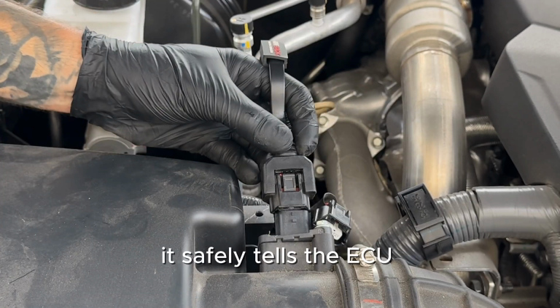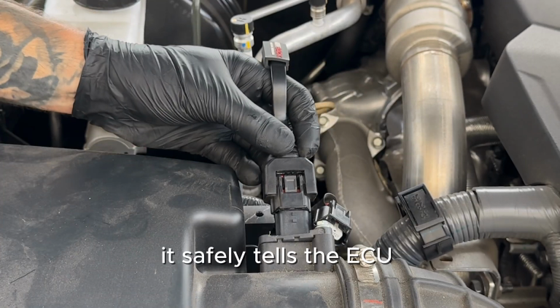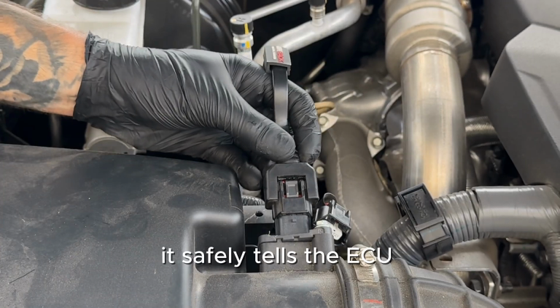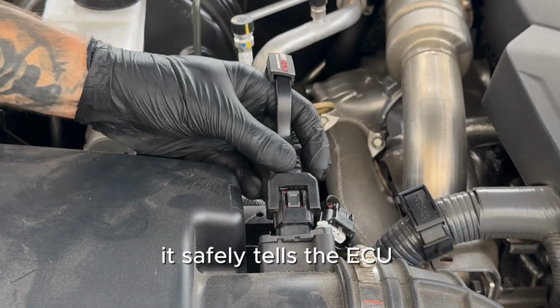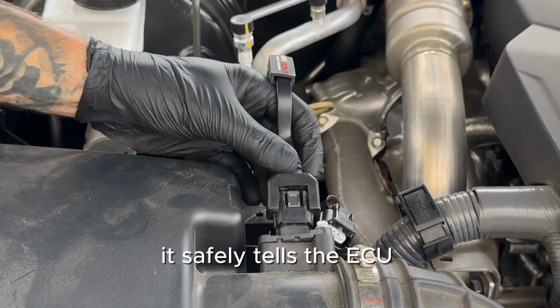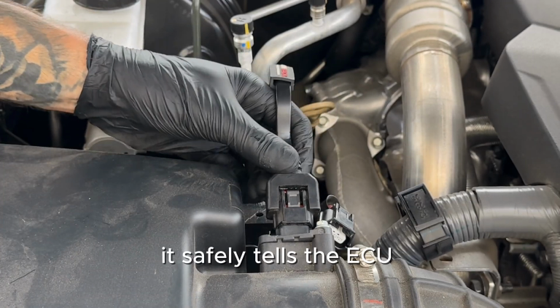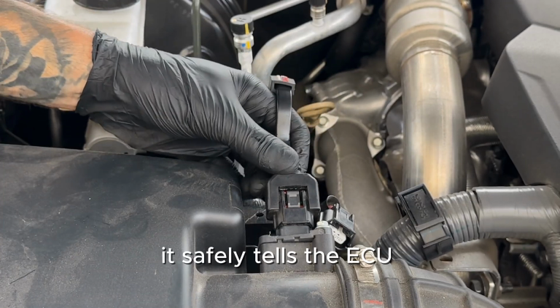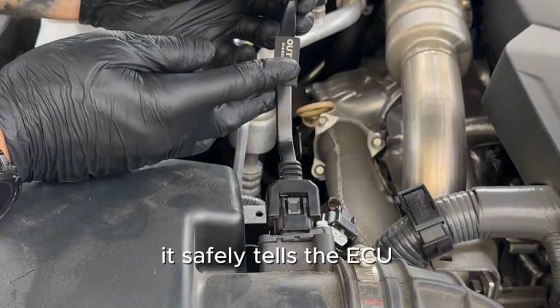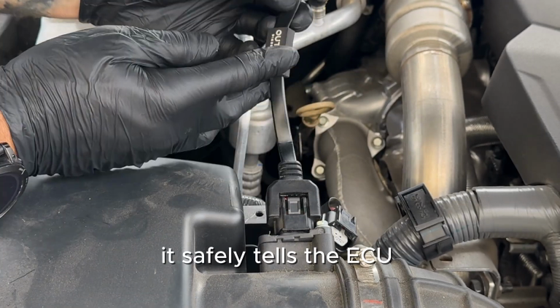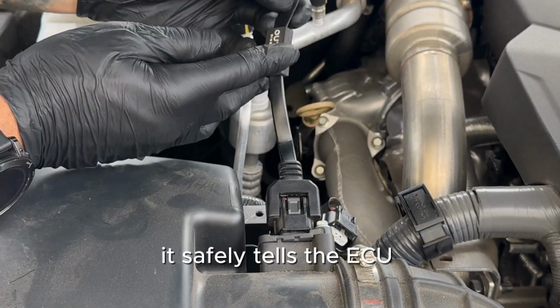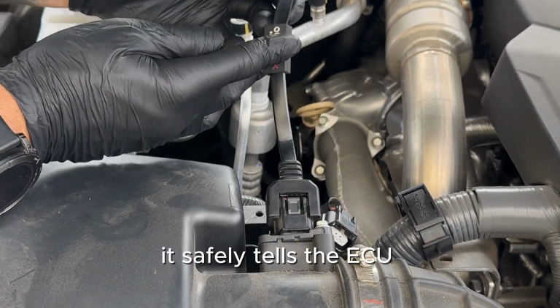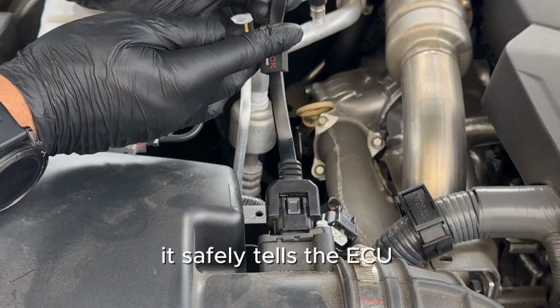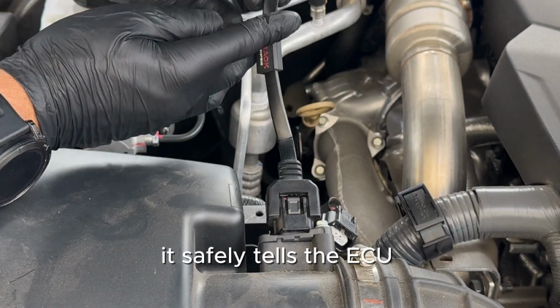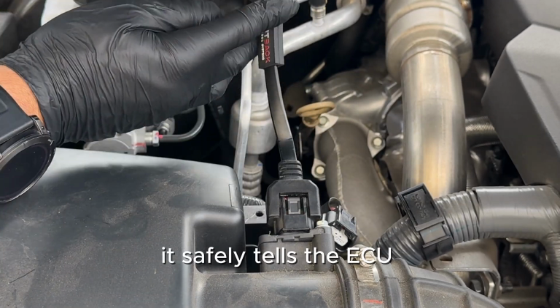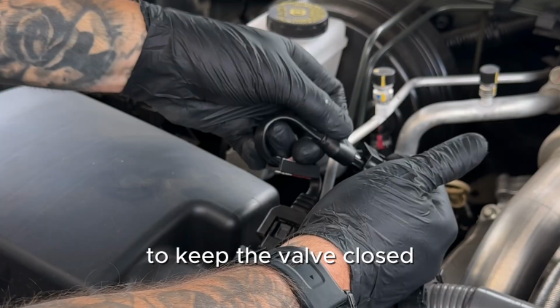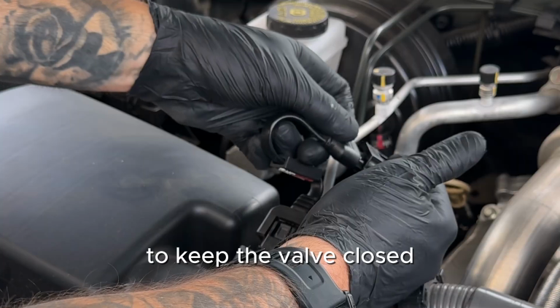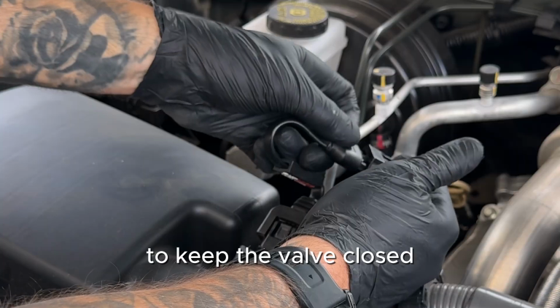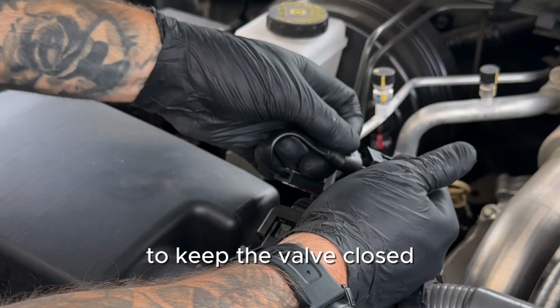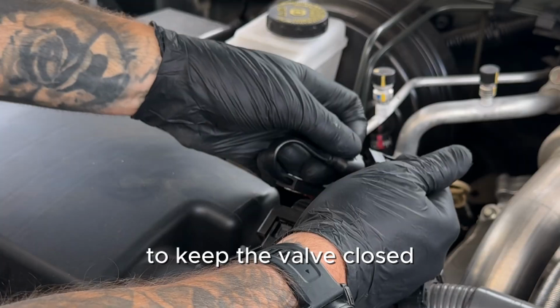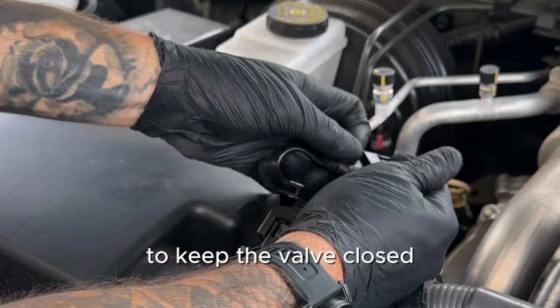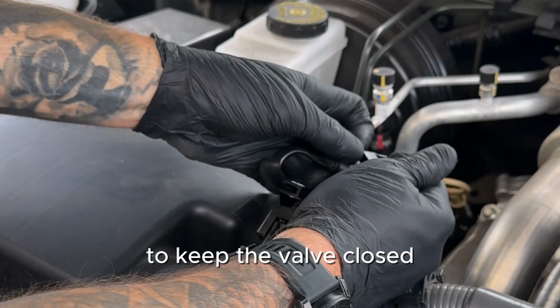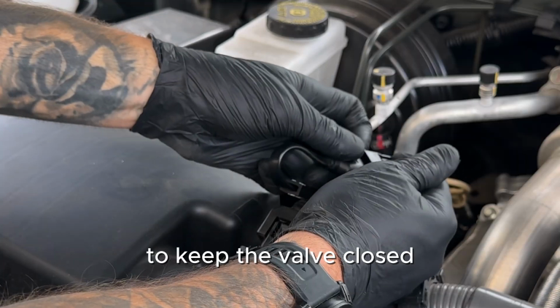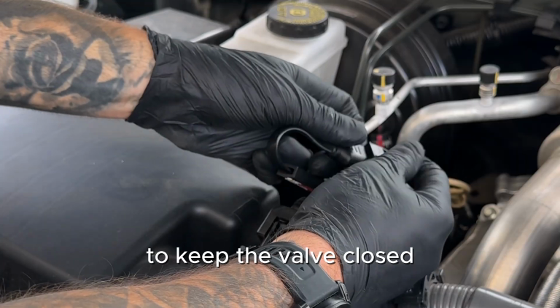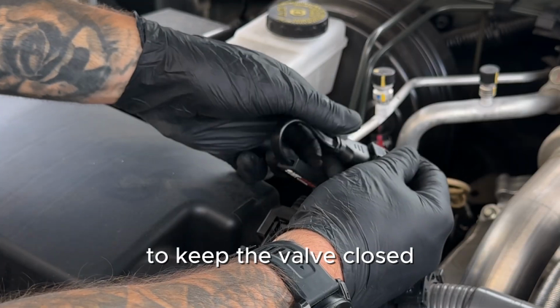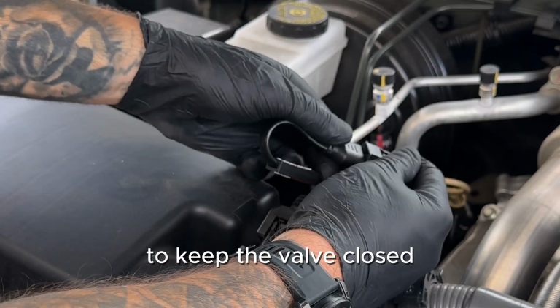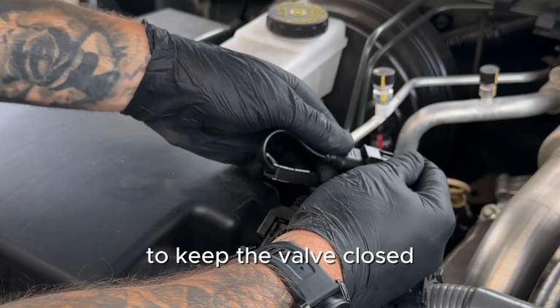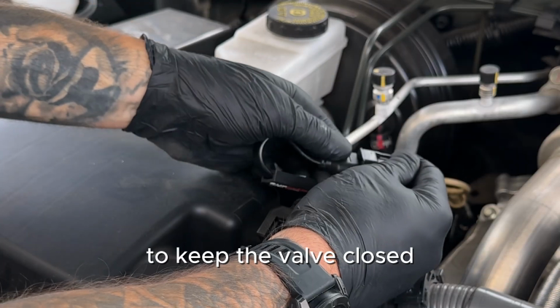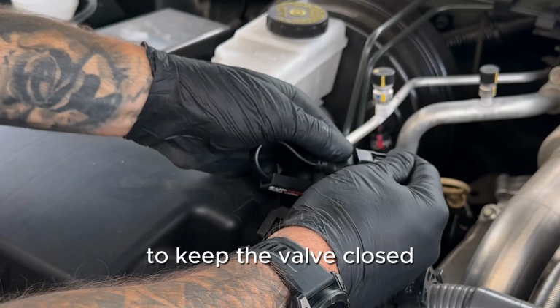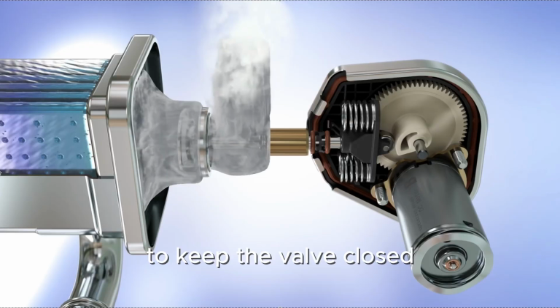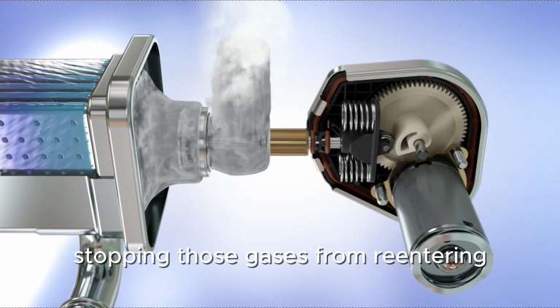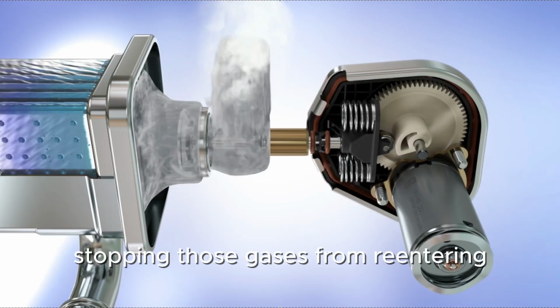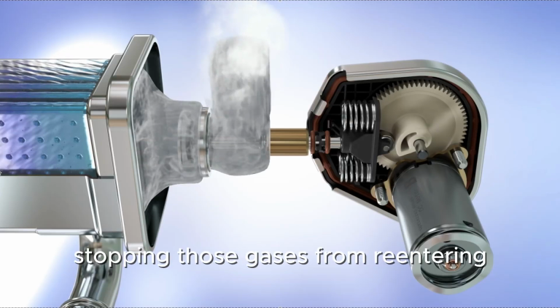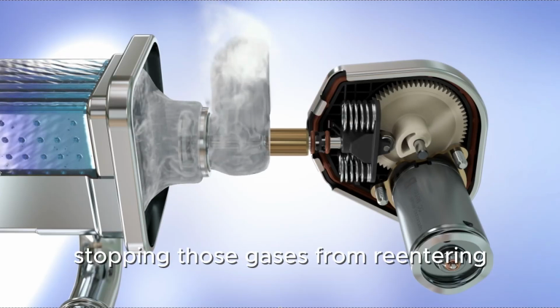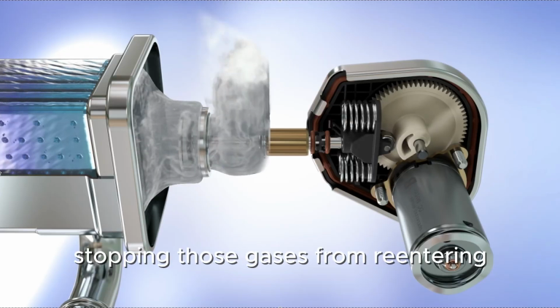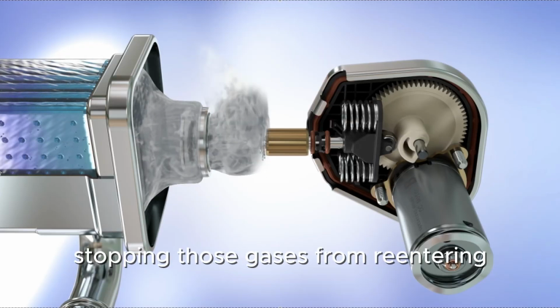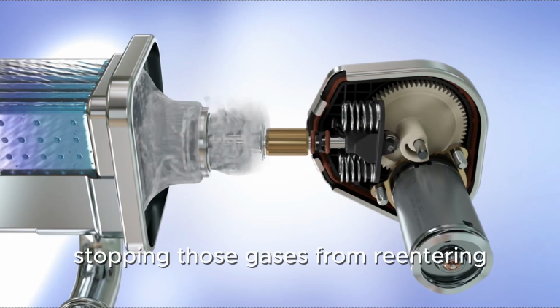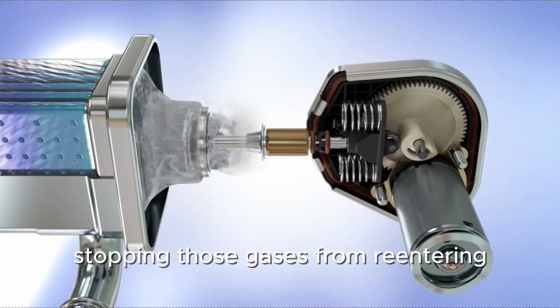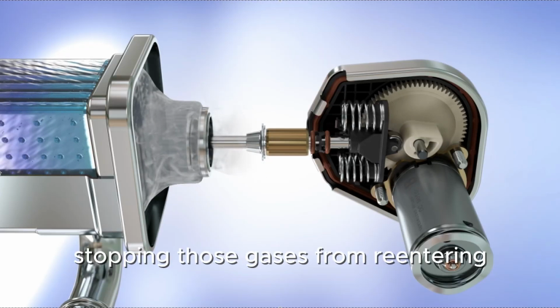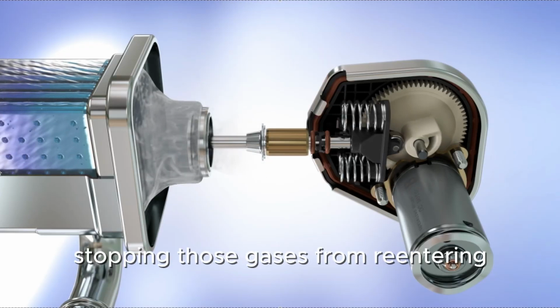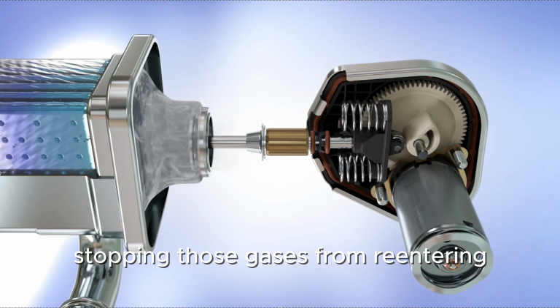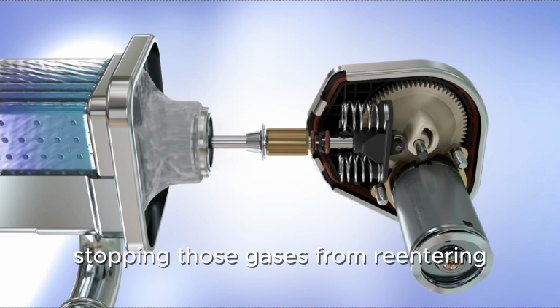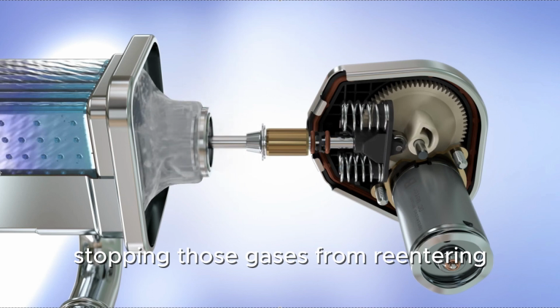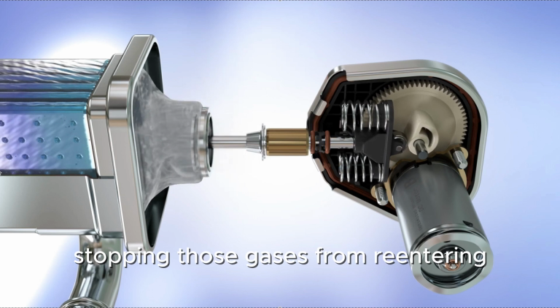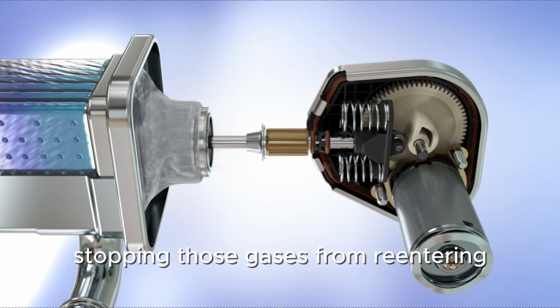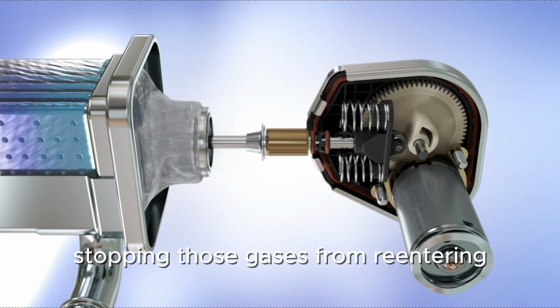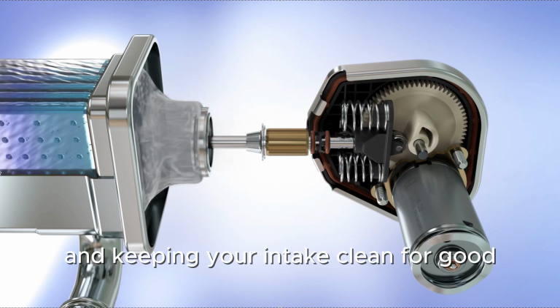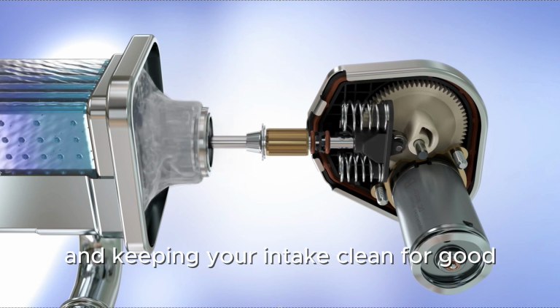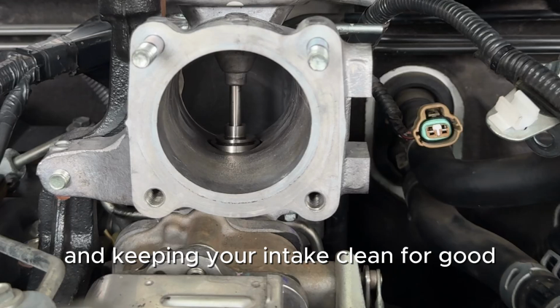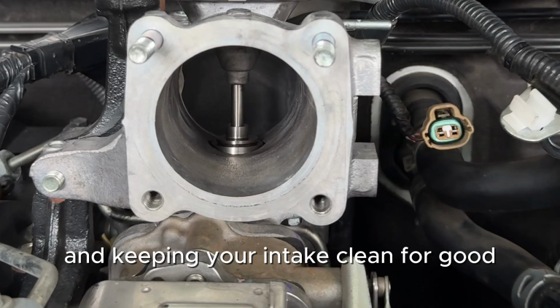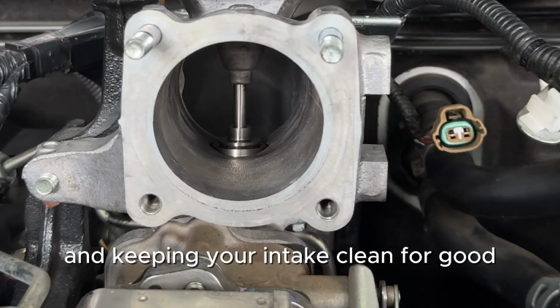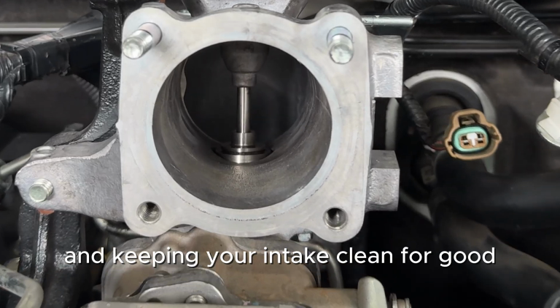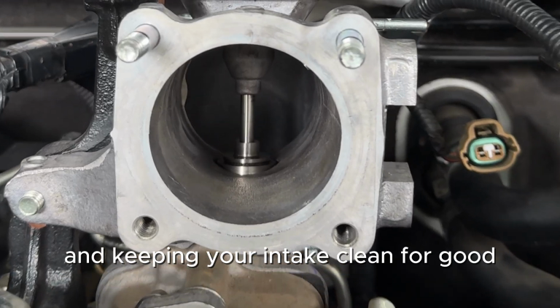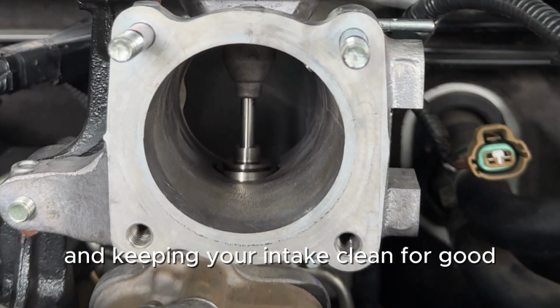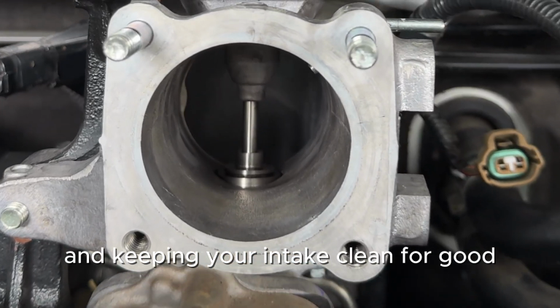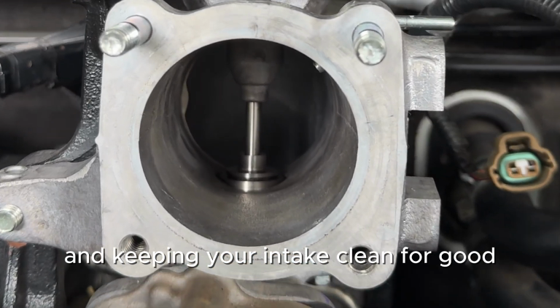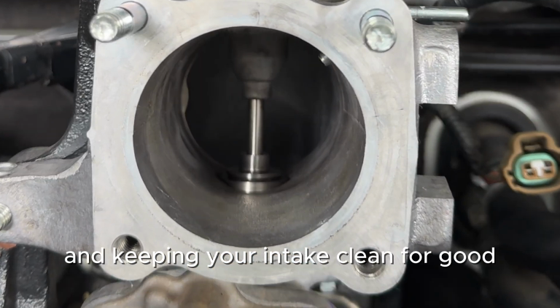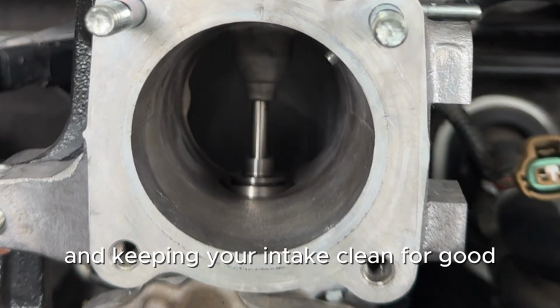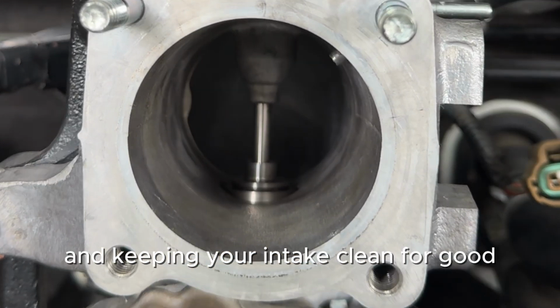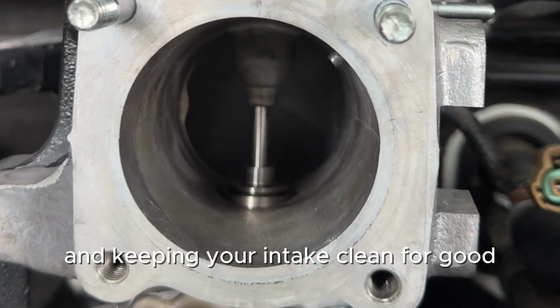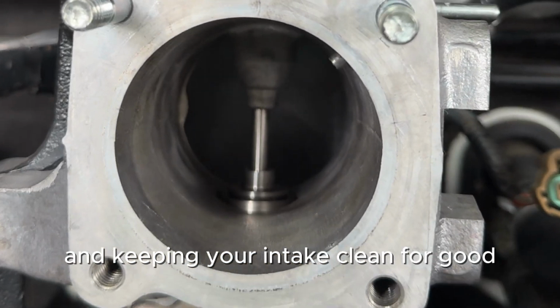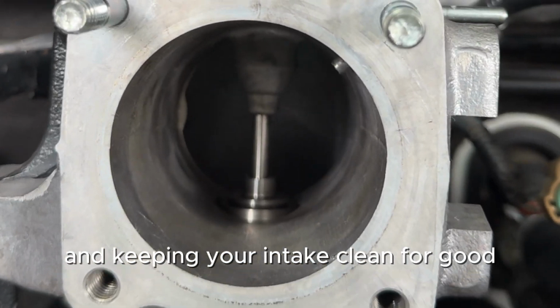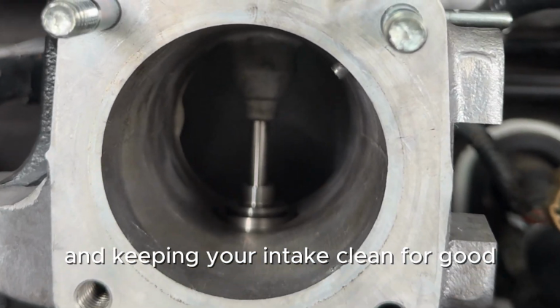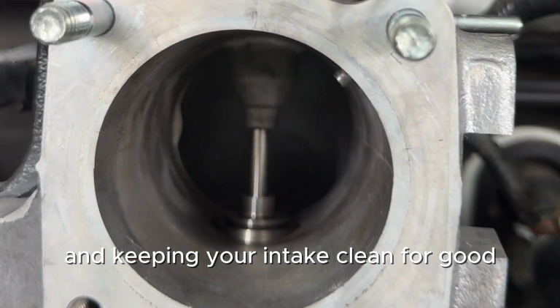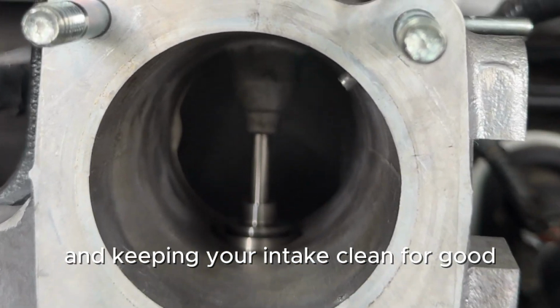It safely tells the ECU to keep the valve closed, stopping those gases from re-entering, and keeping your intake clean for good.